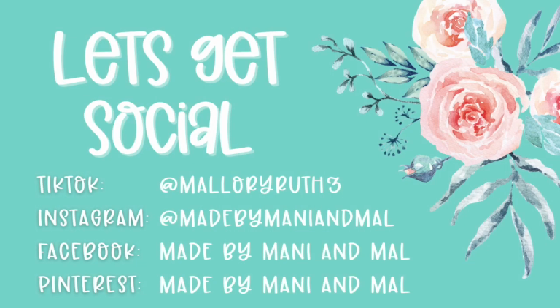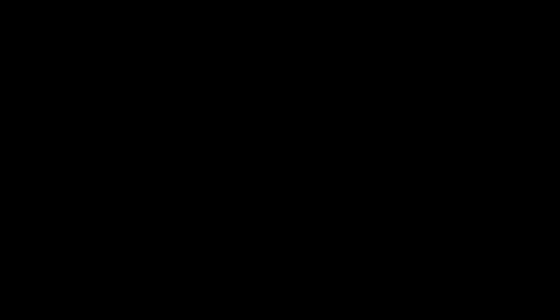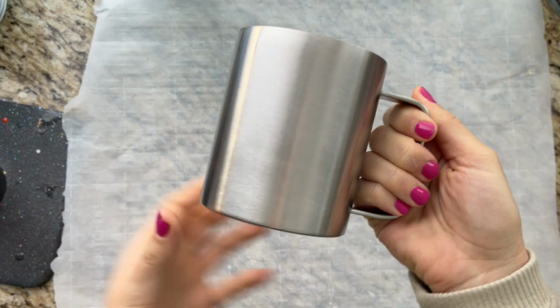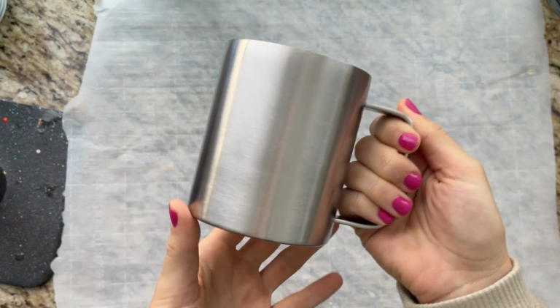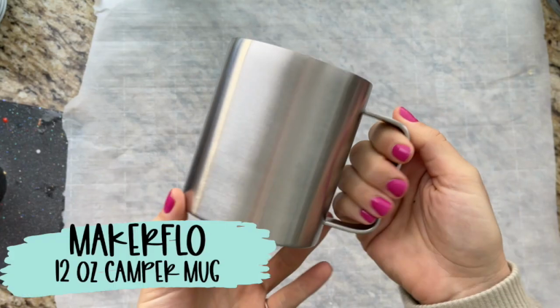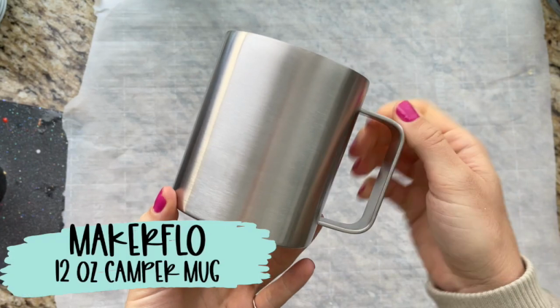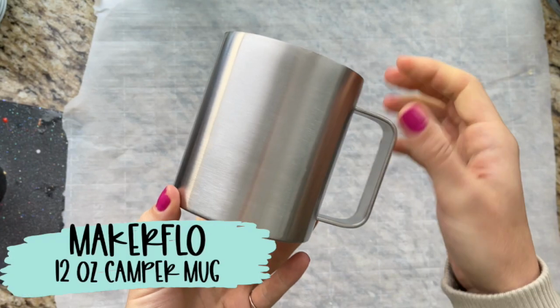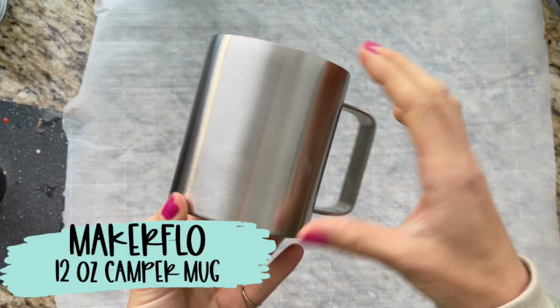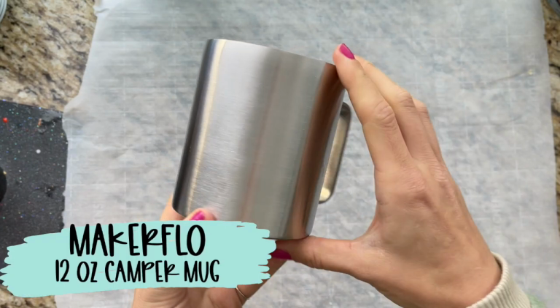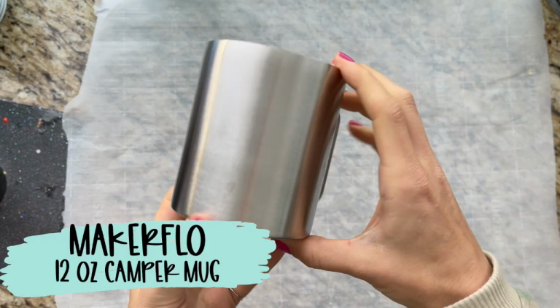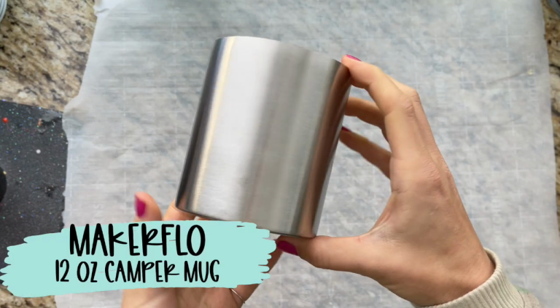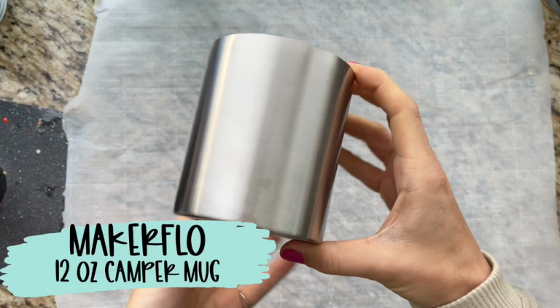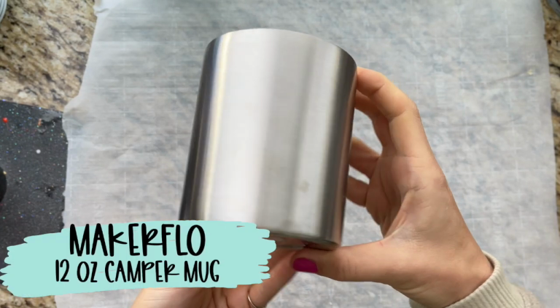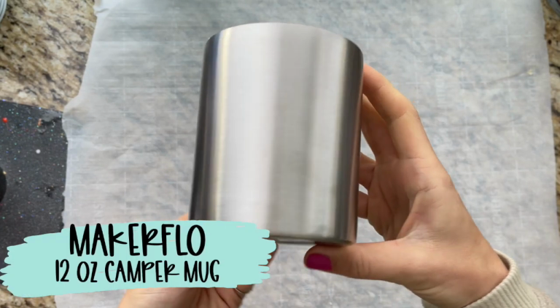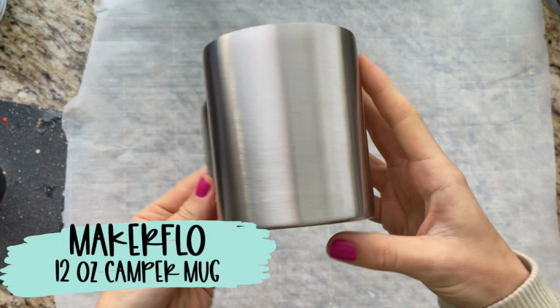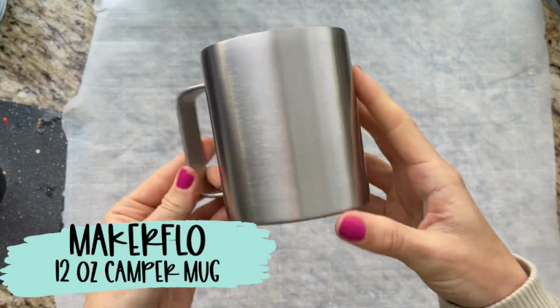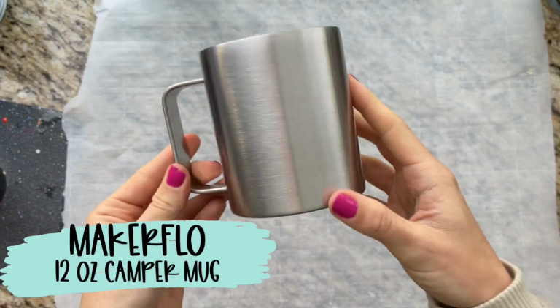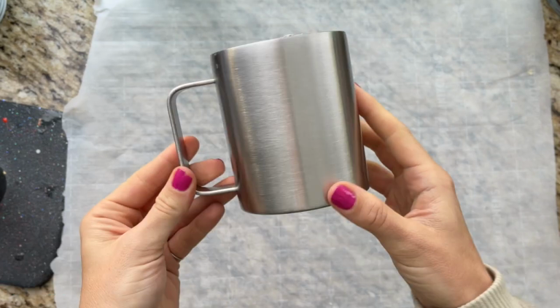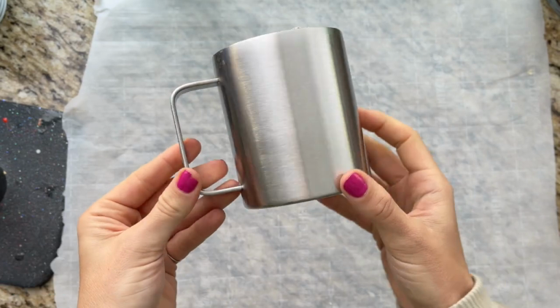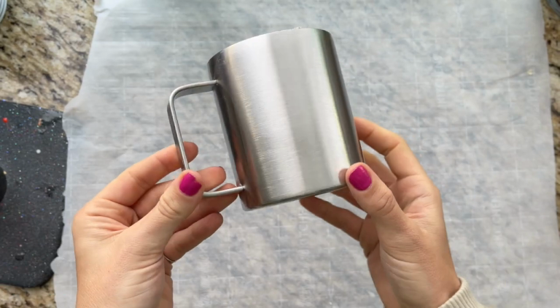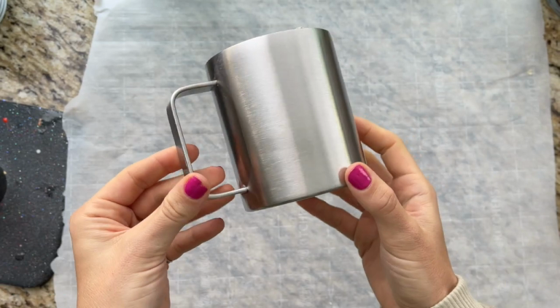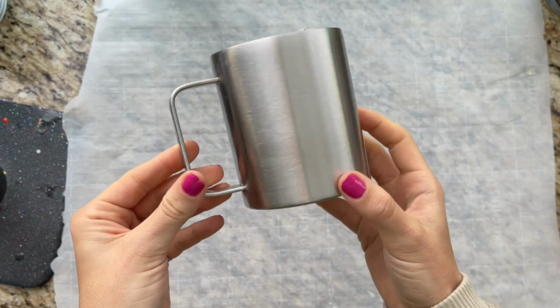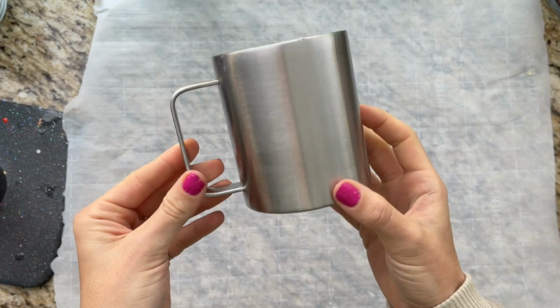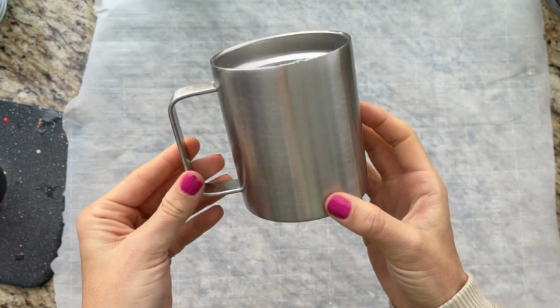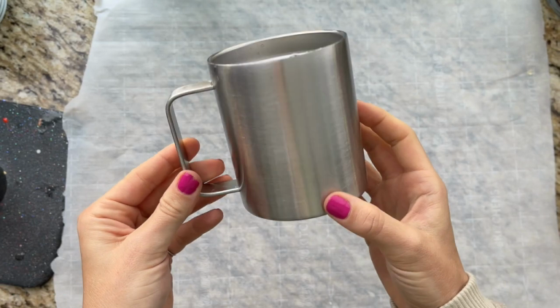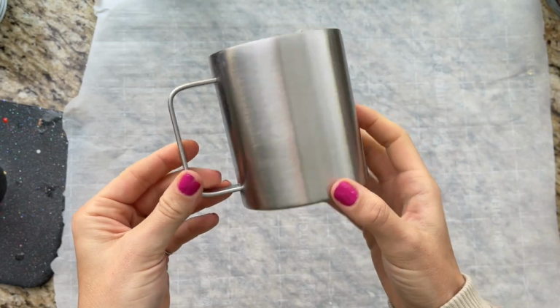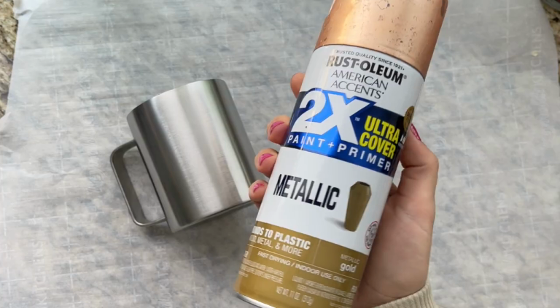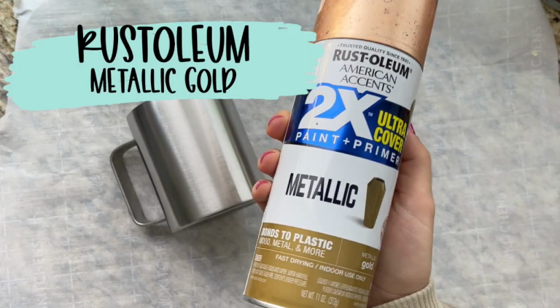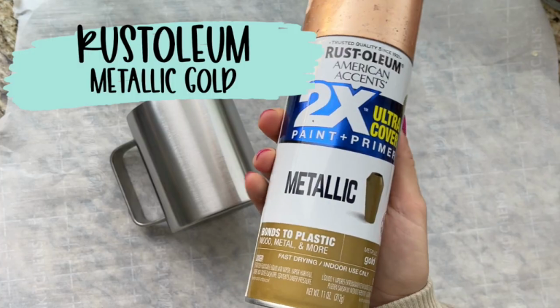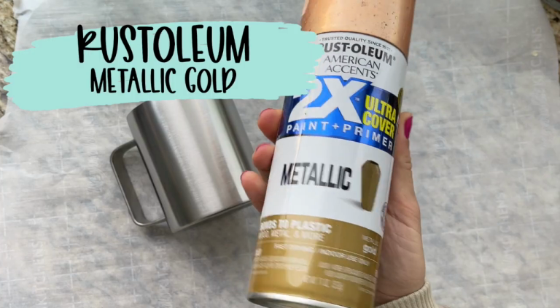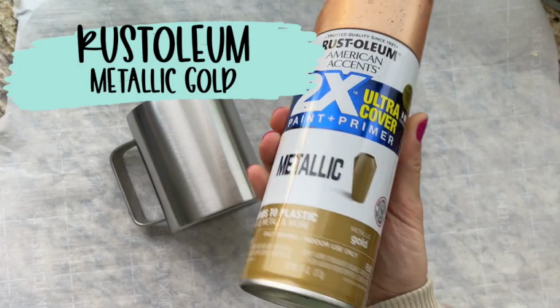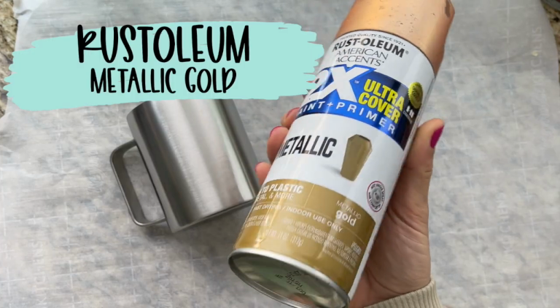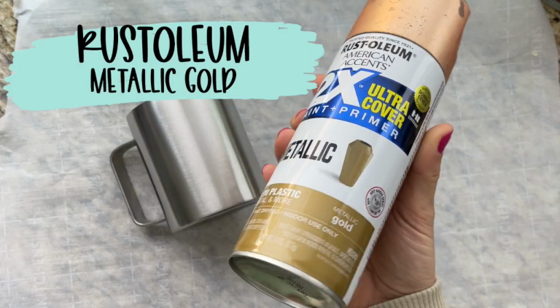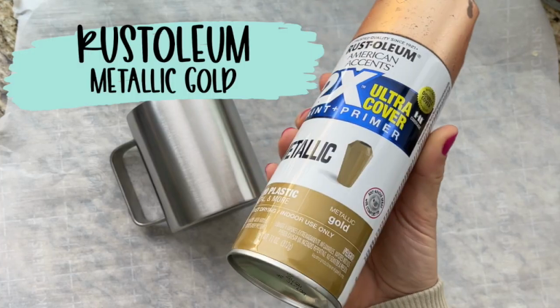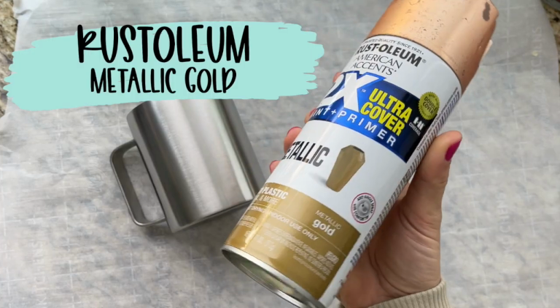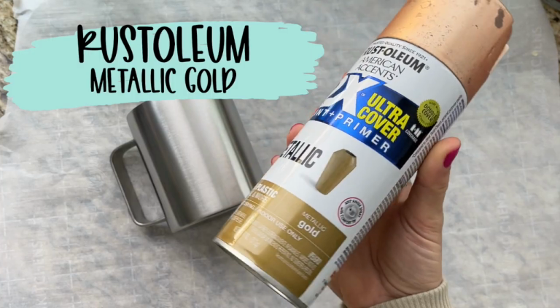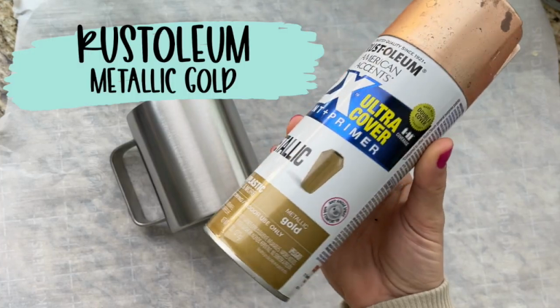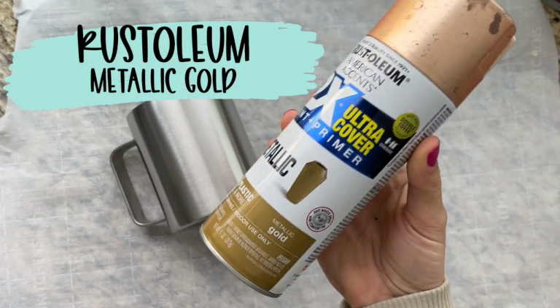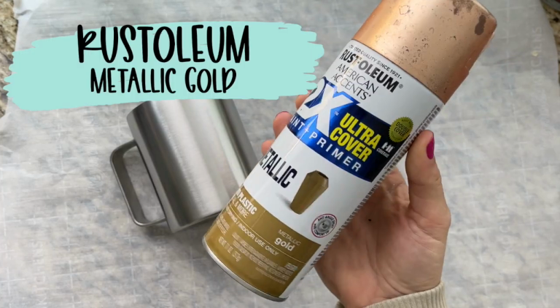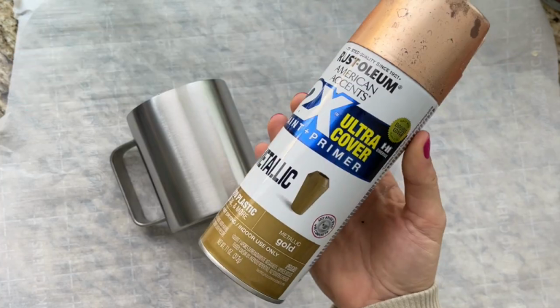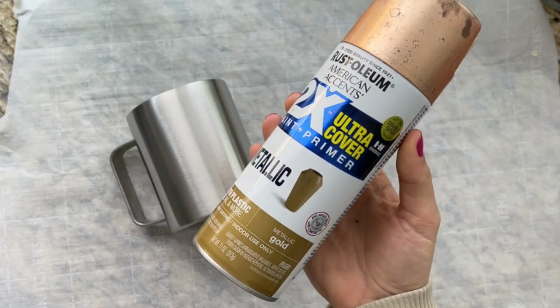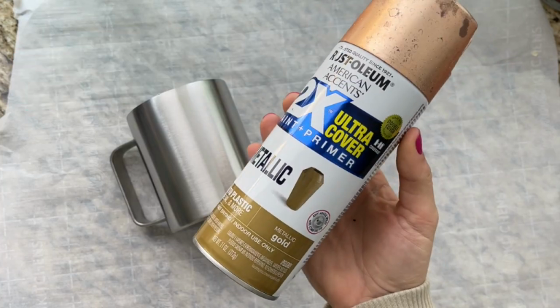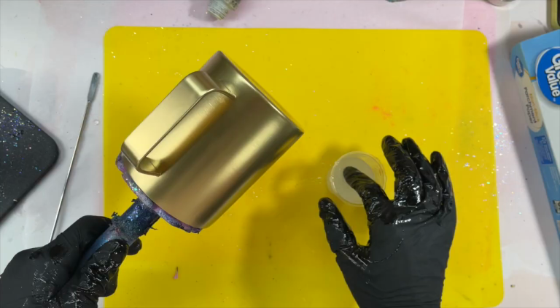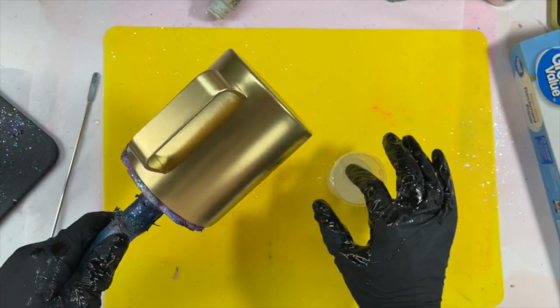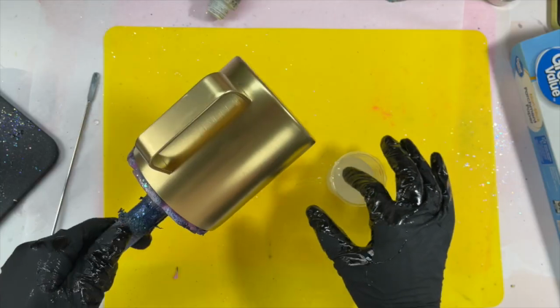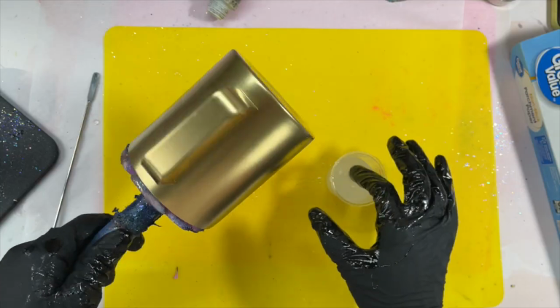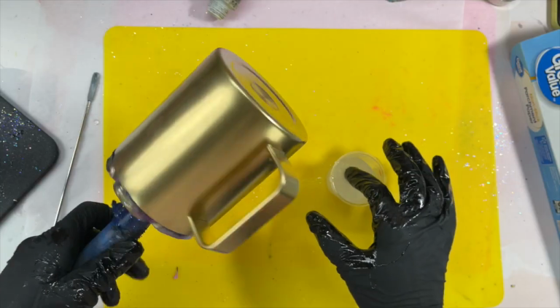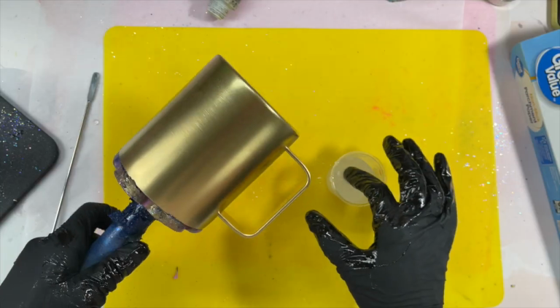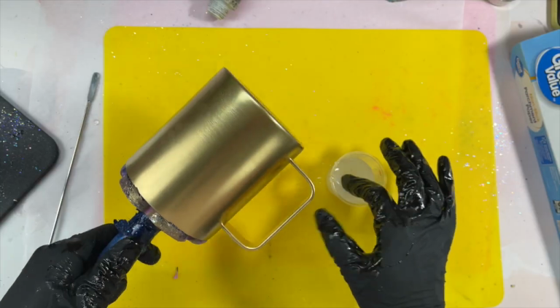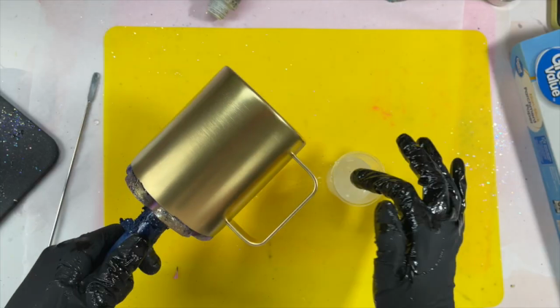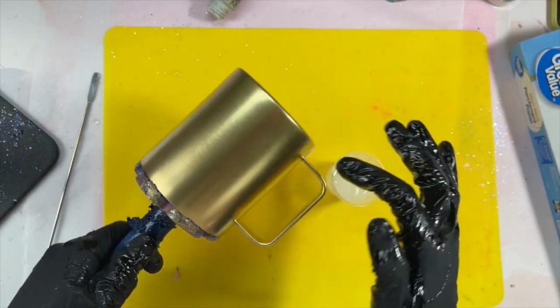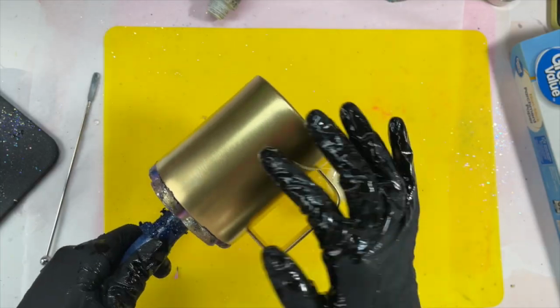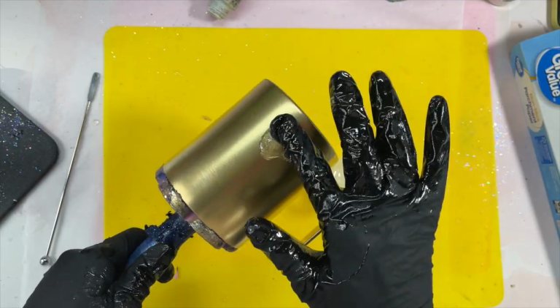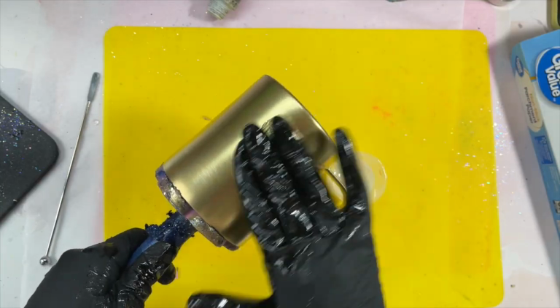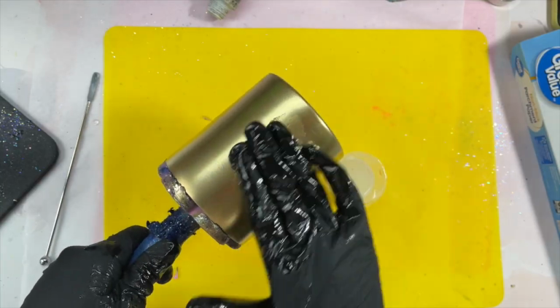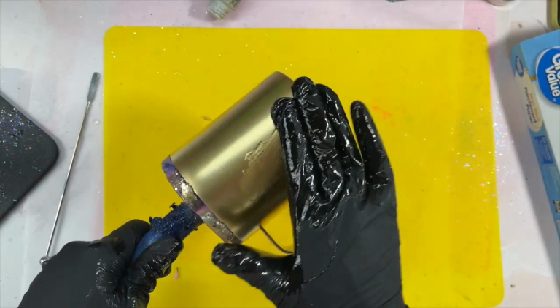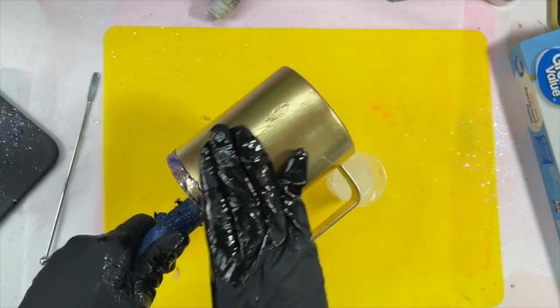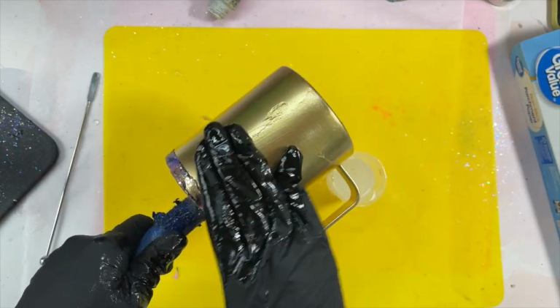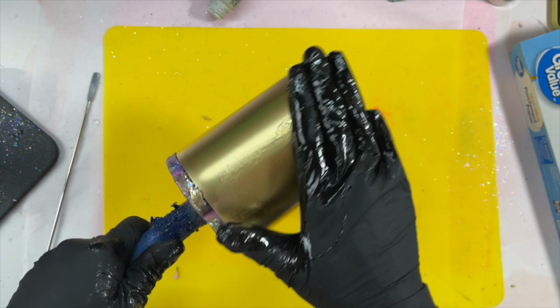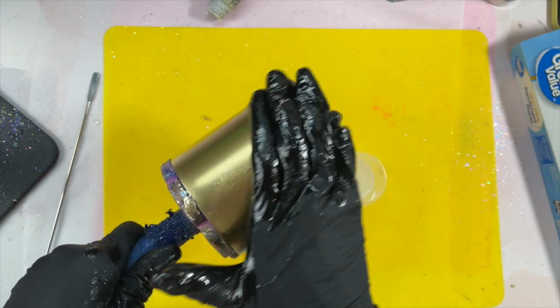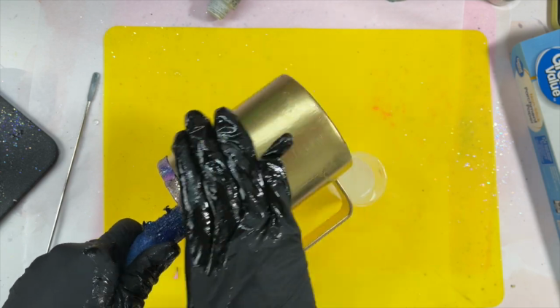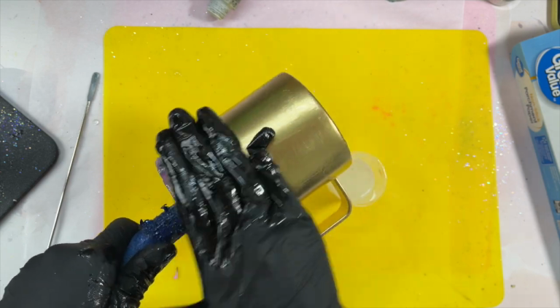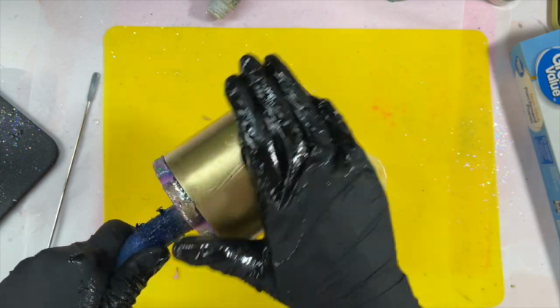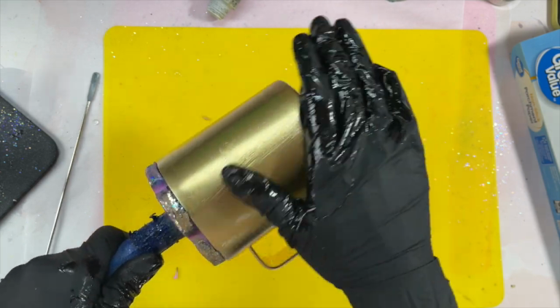For this design, we're using a 12 ounce camper mug. I've already sanded it and now I'm going to paint it gold using Rust-Oleum Metallic Gold.